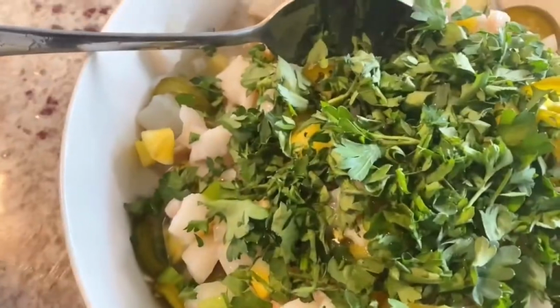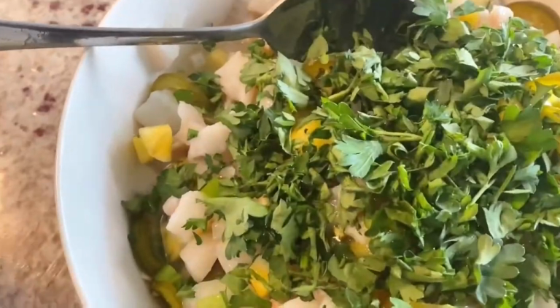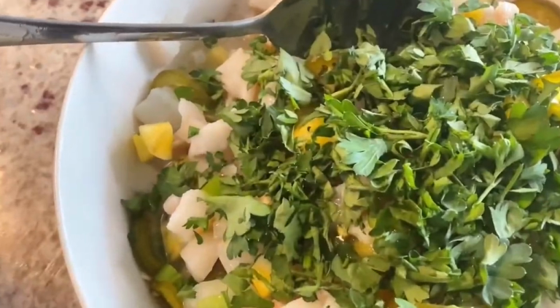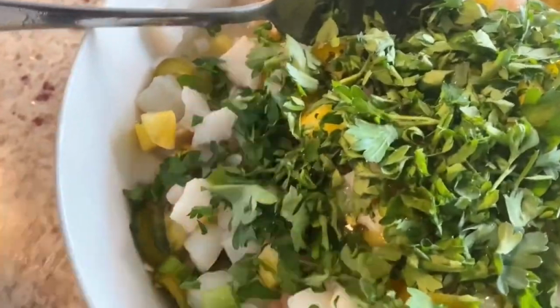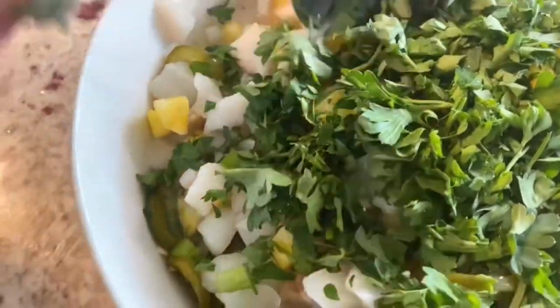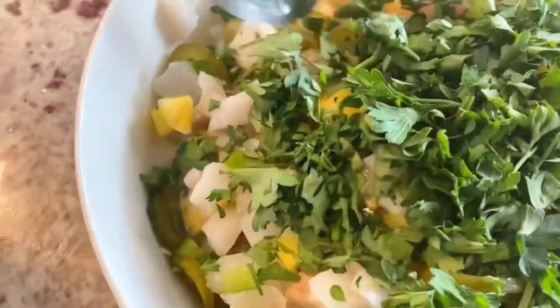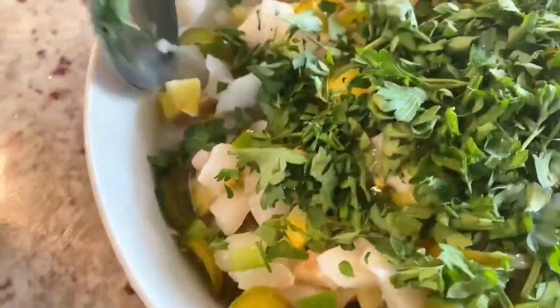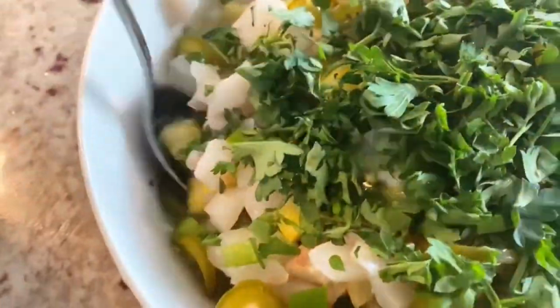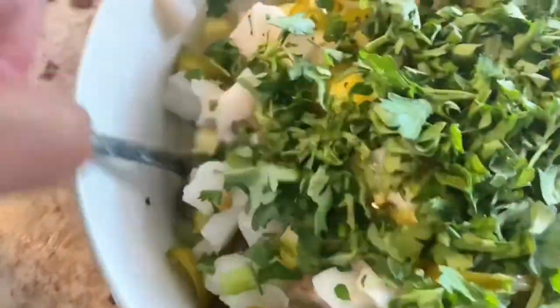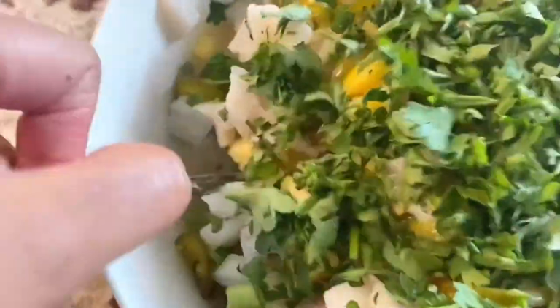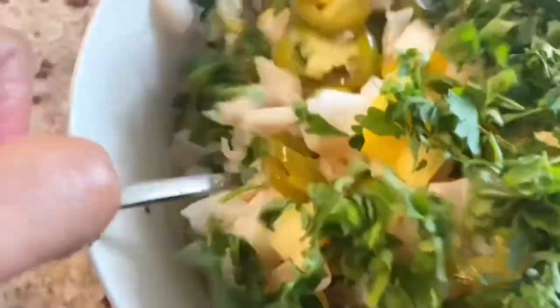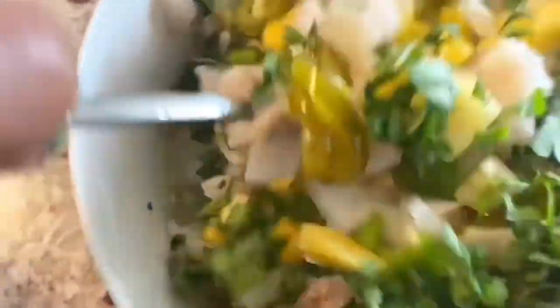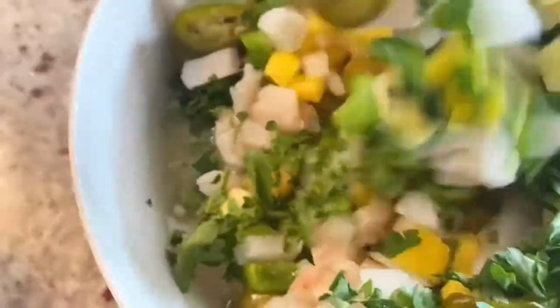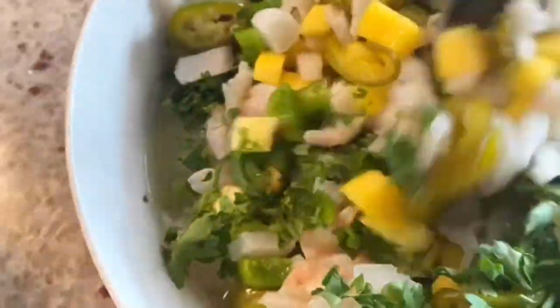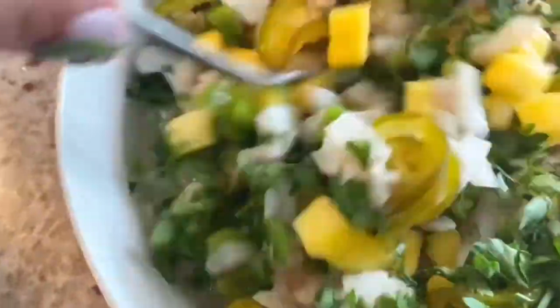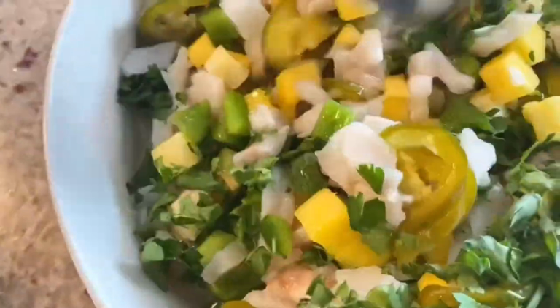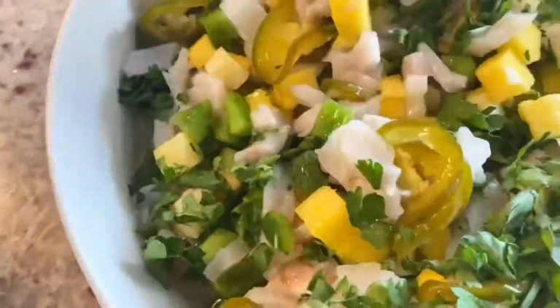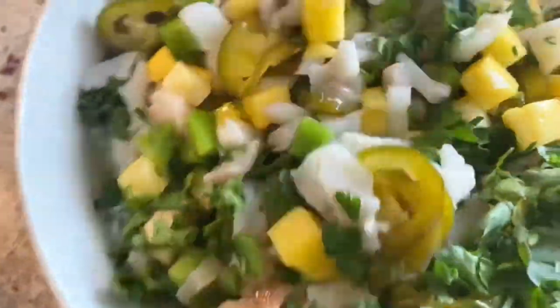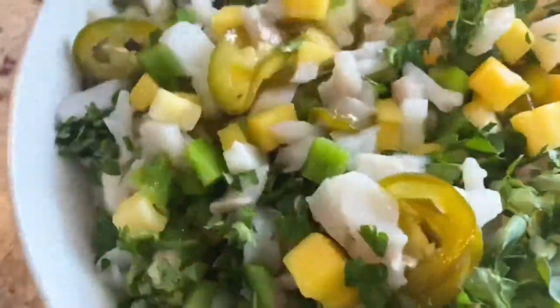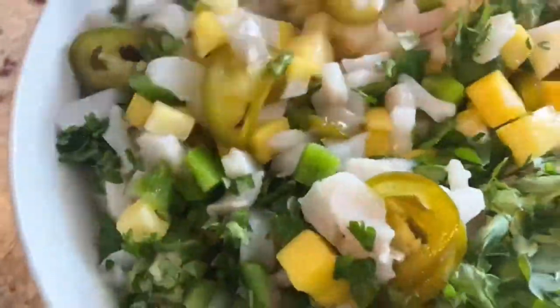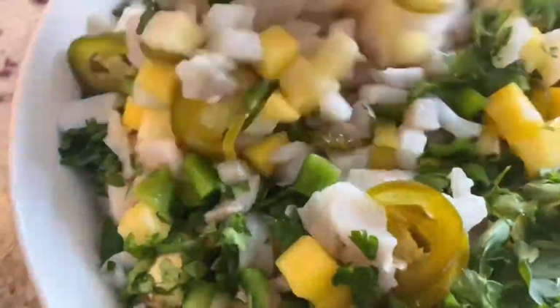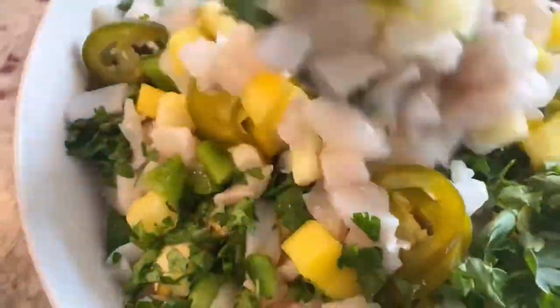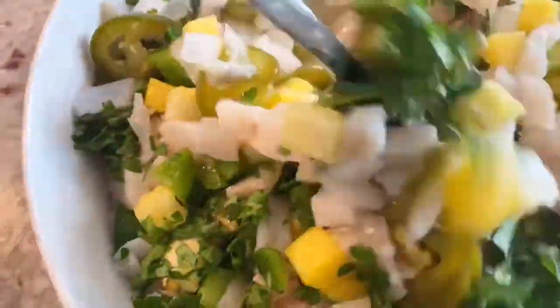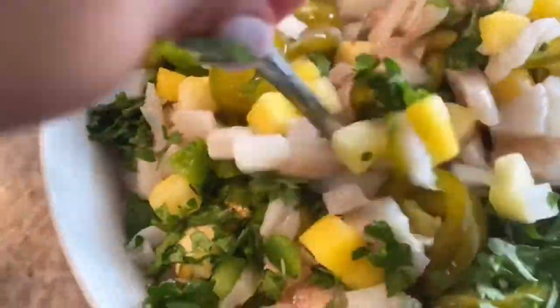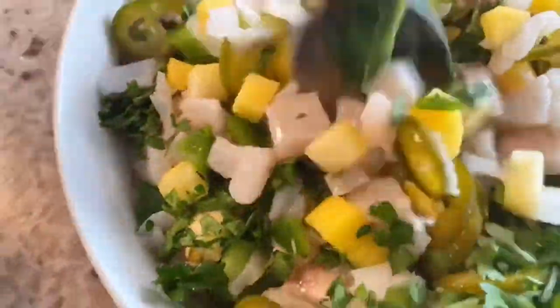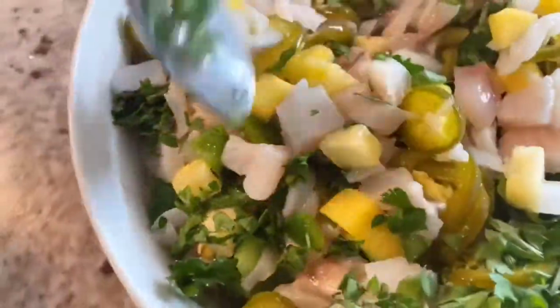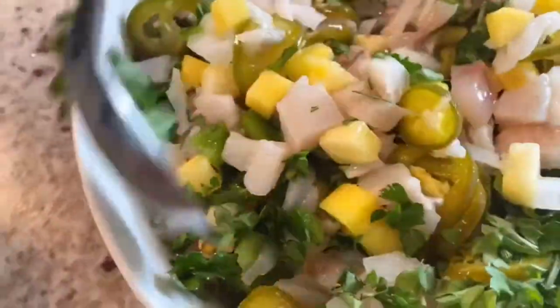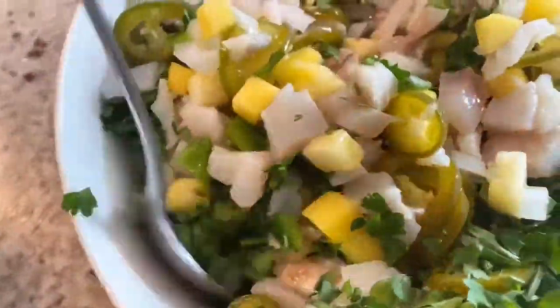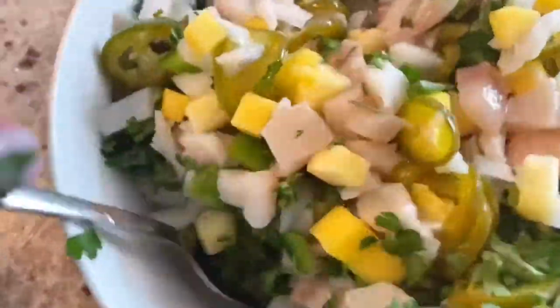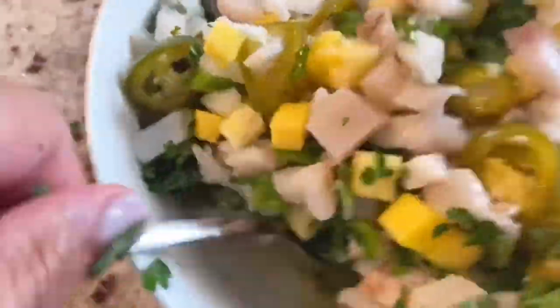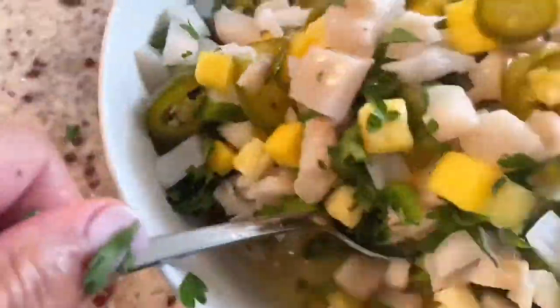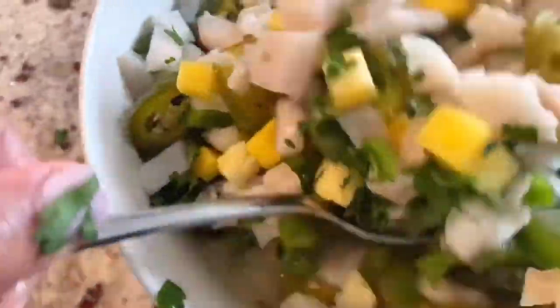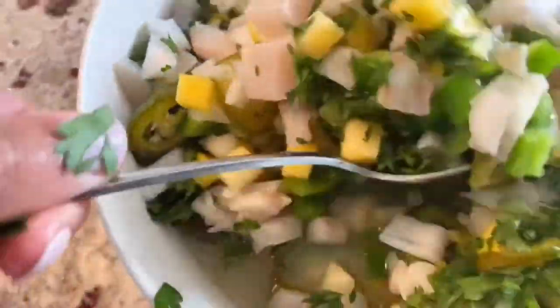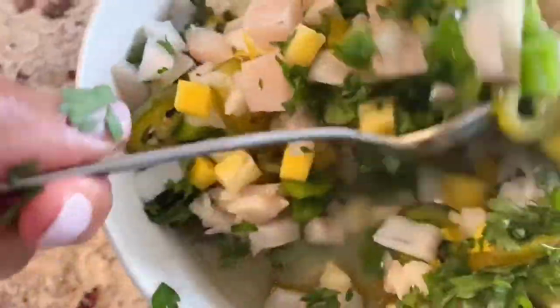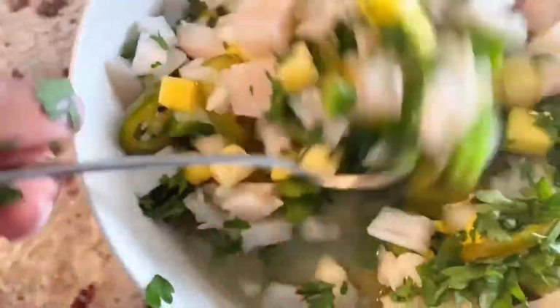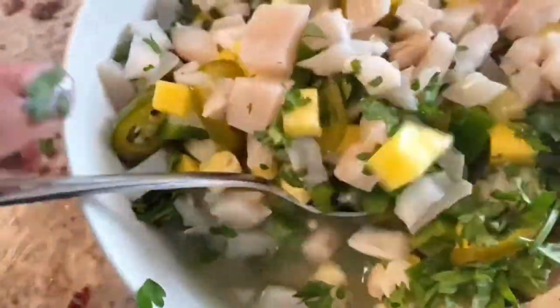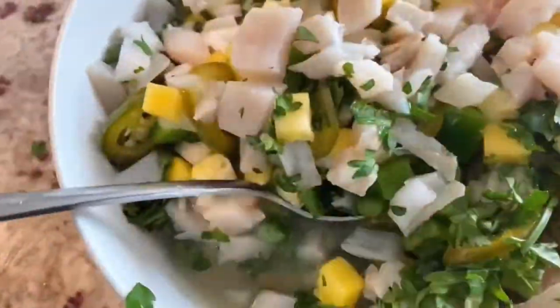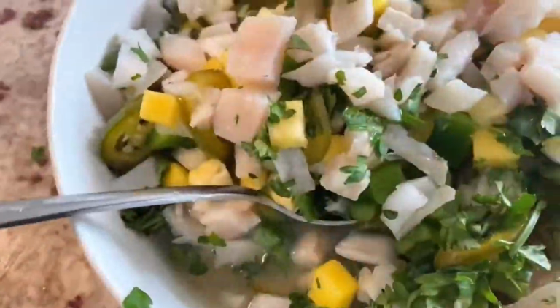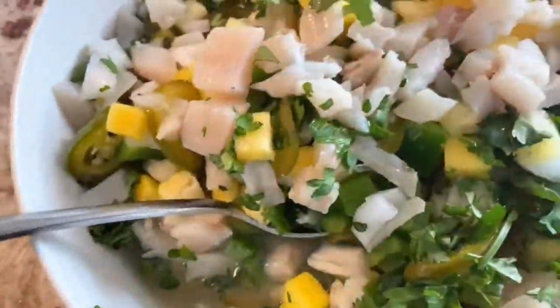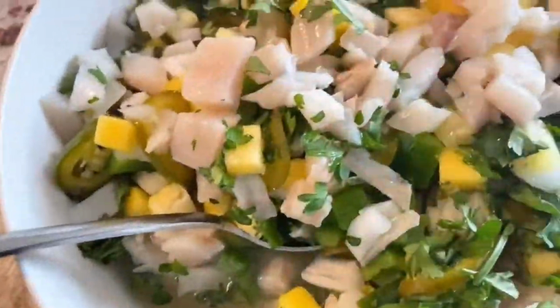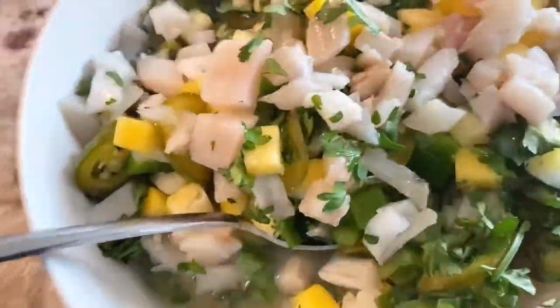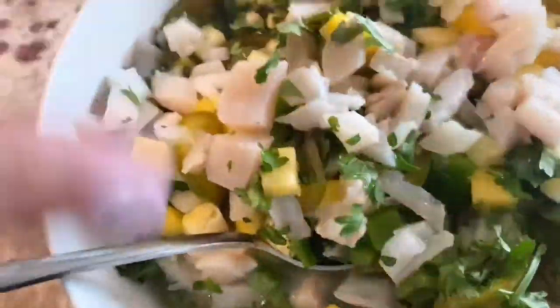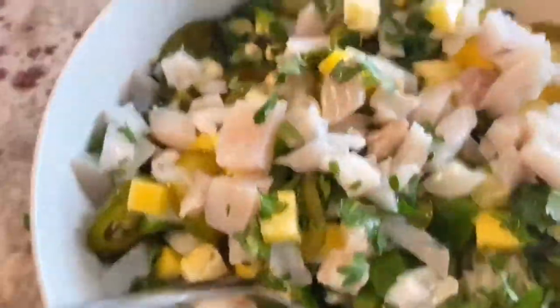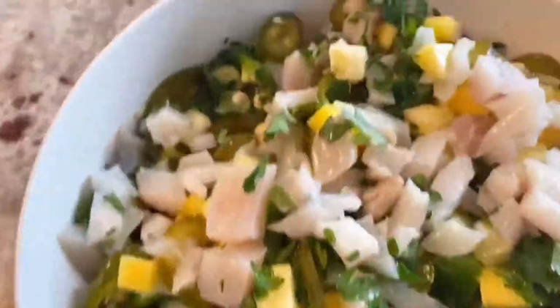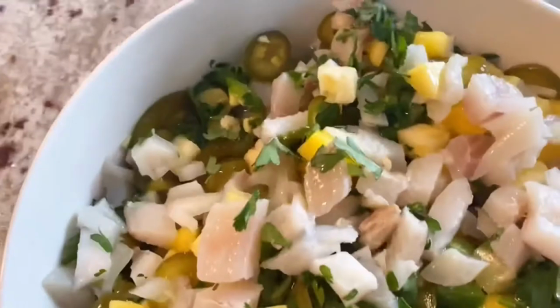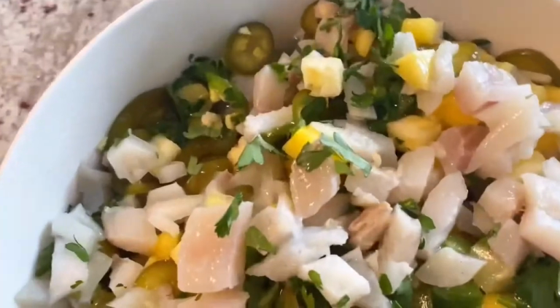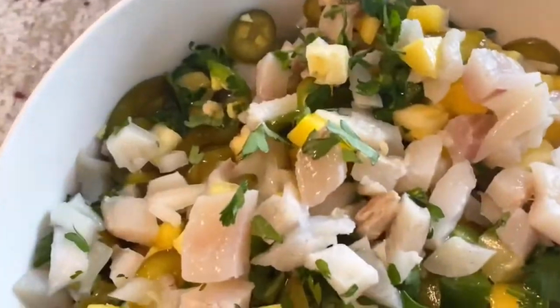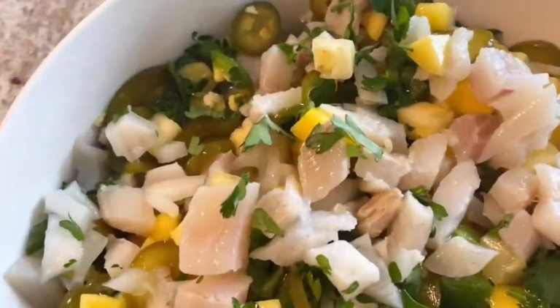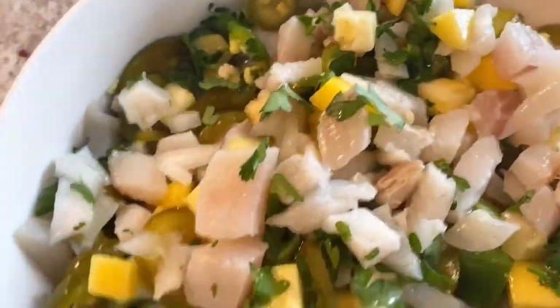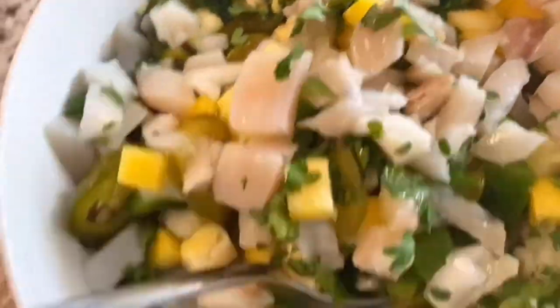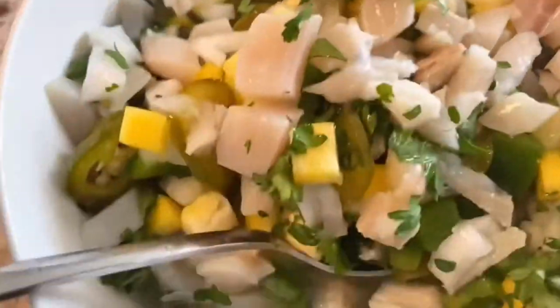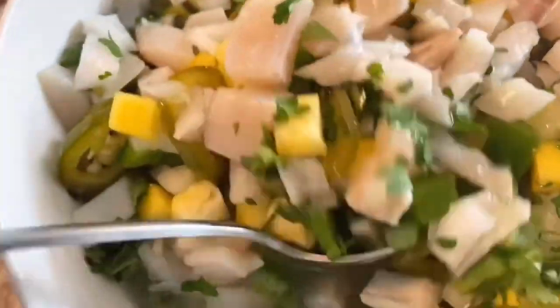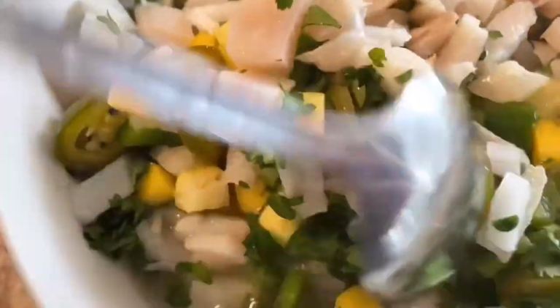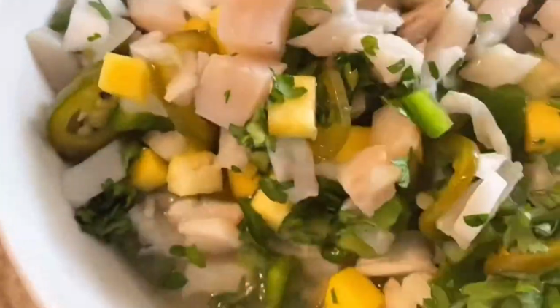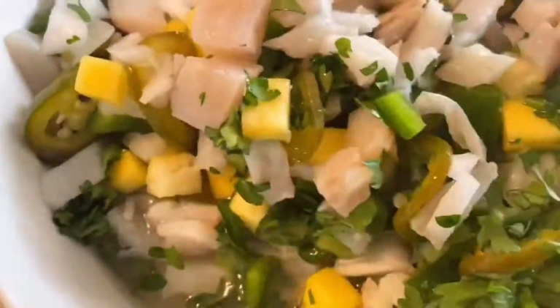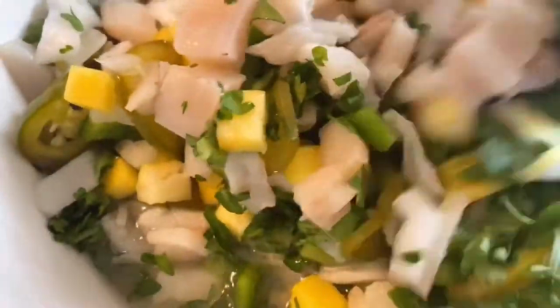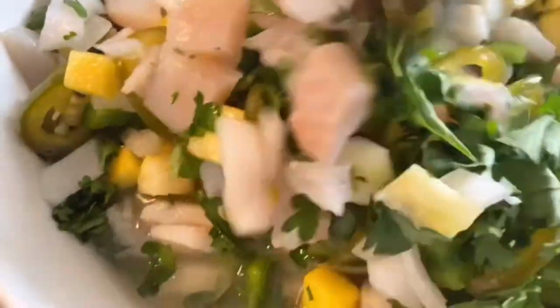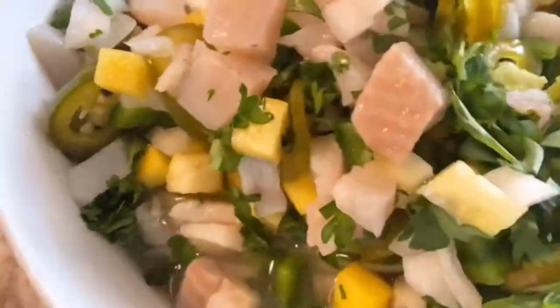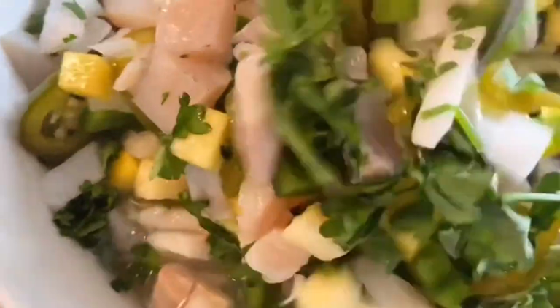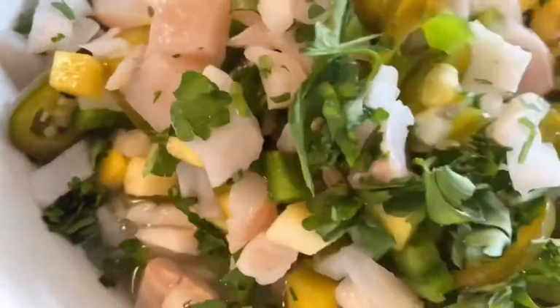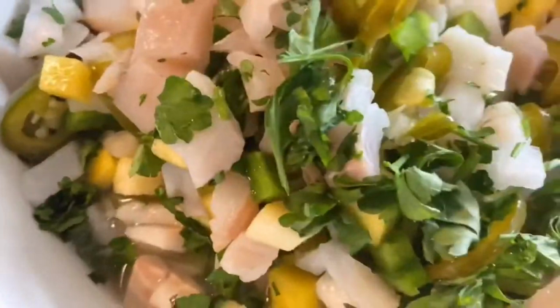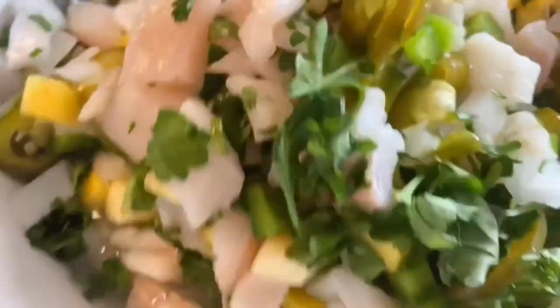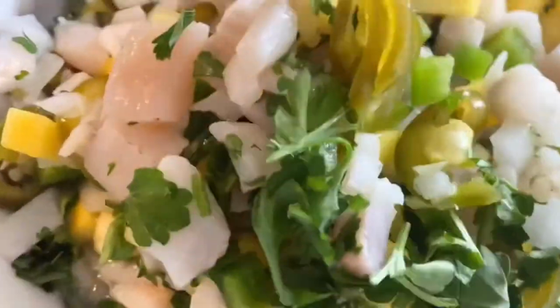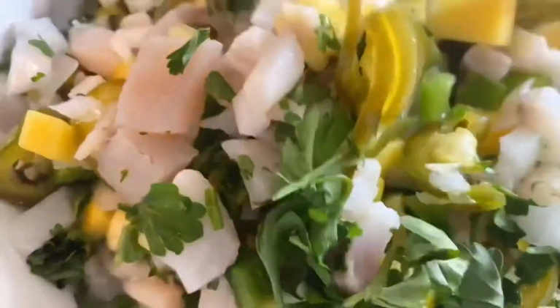Once you've mixed in all the ingredients, place your ceviche in the cooler for 30 minutes to an hour, or up to two hours.